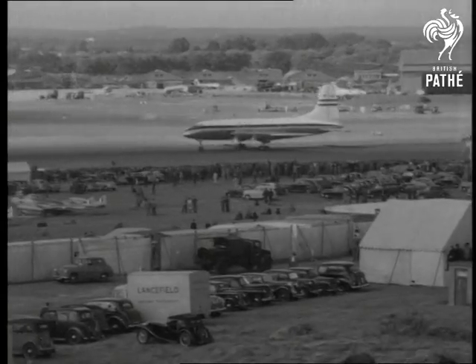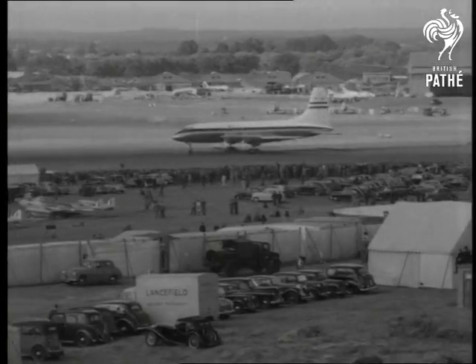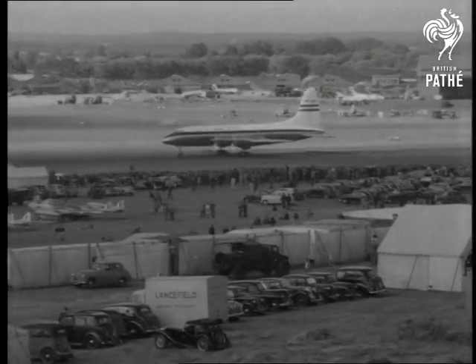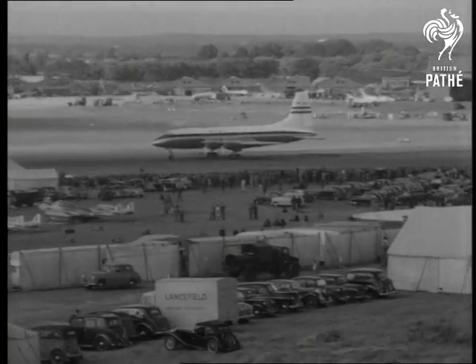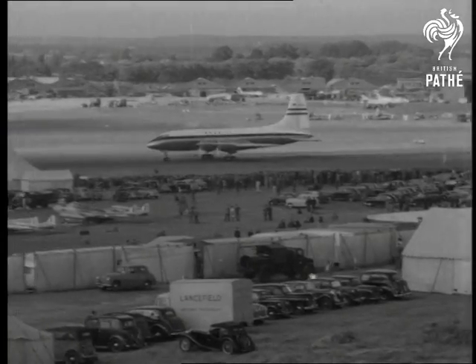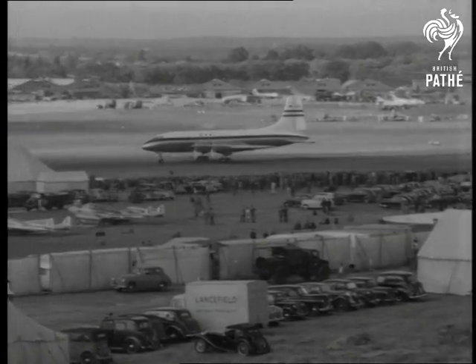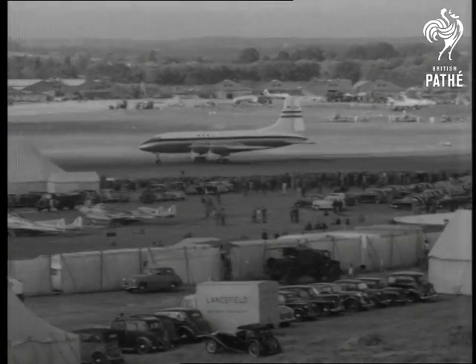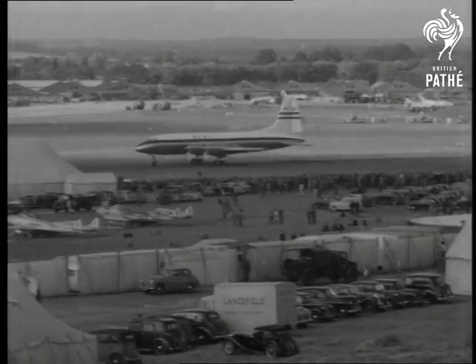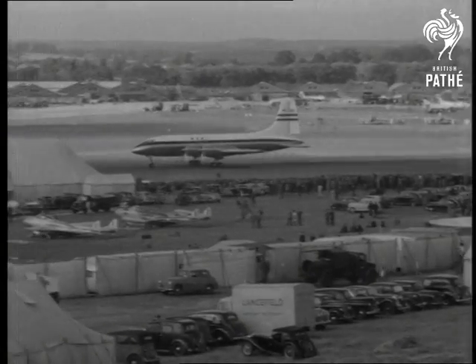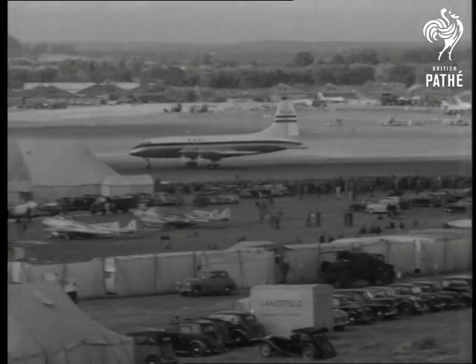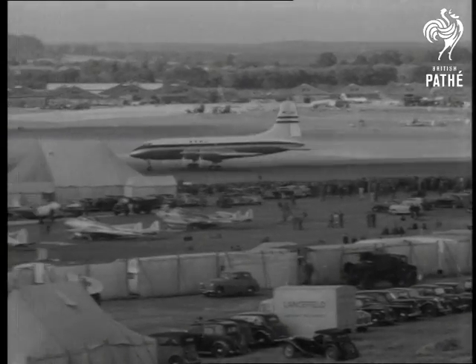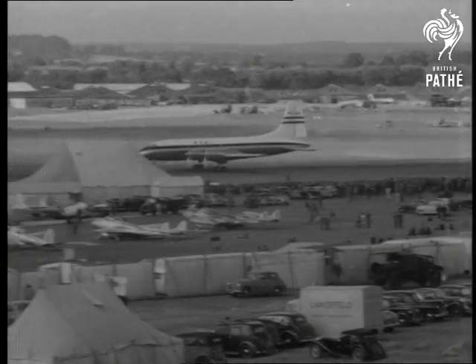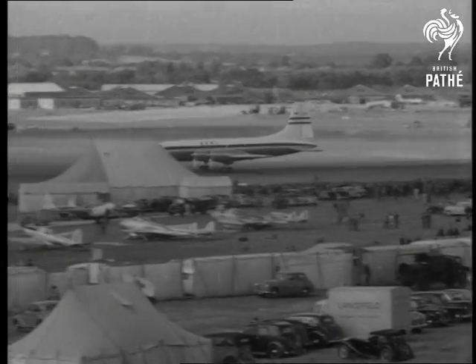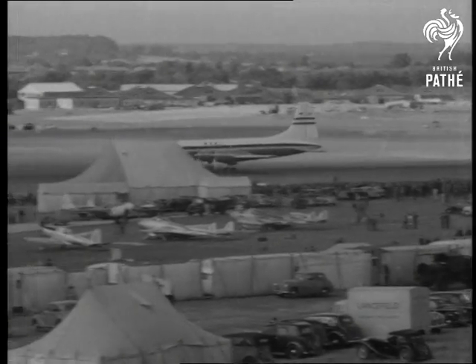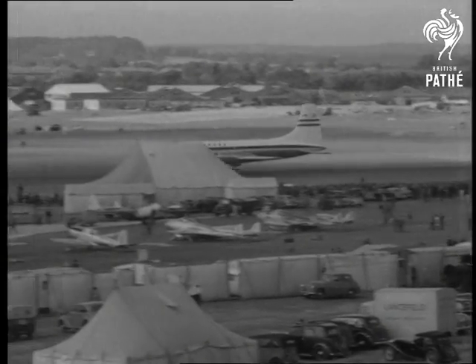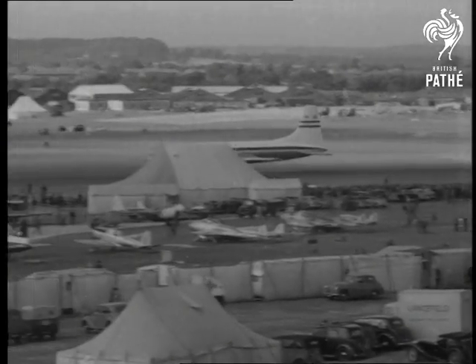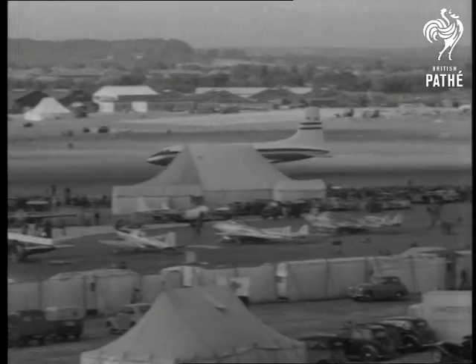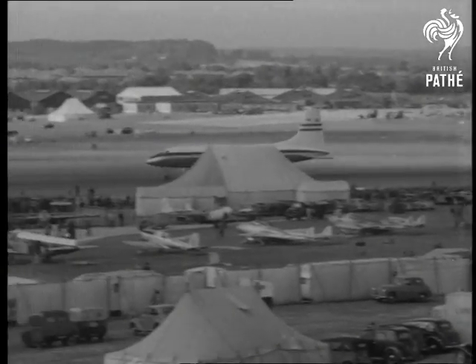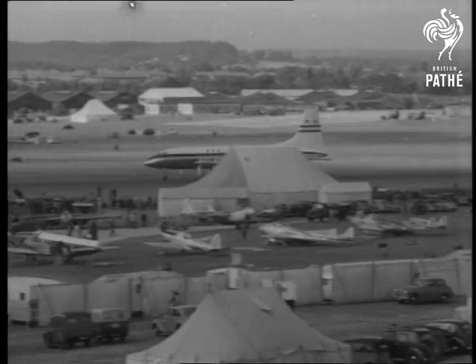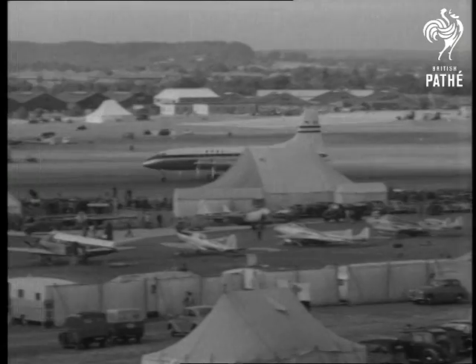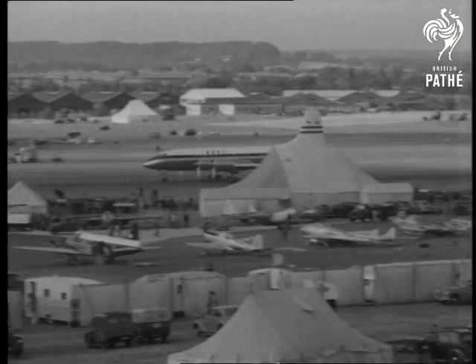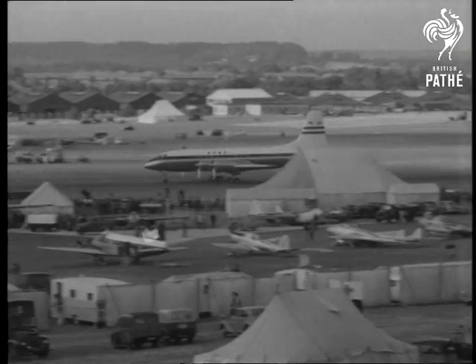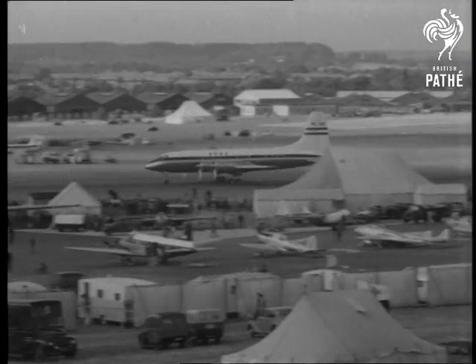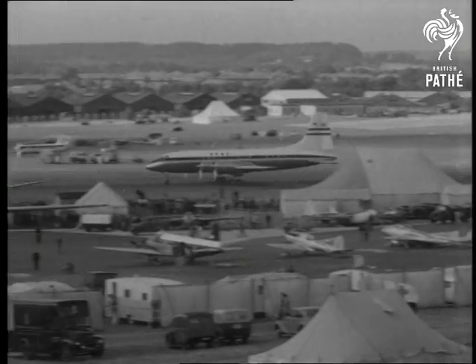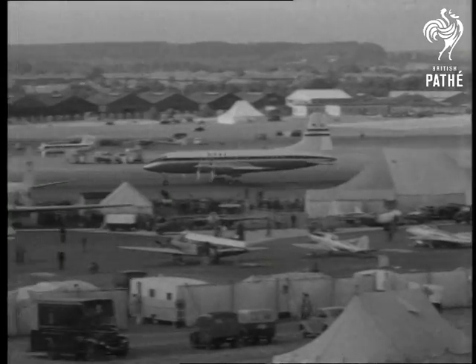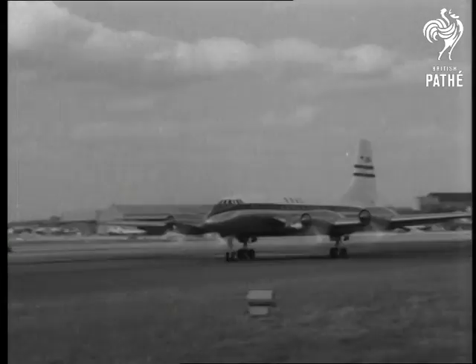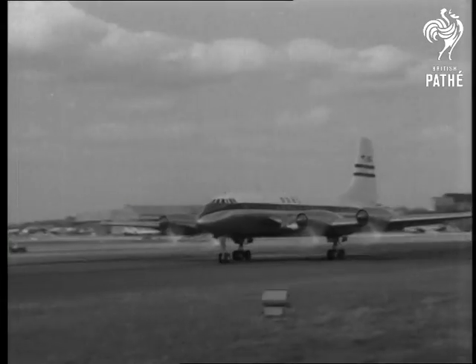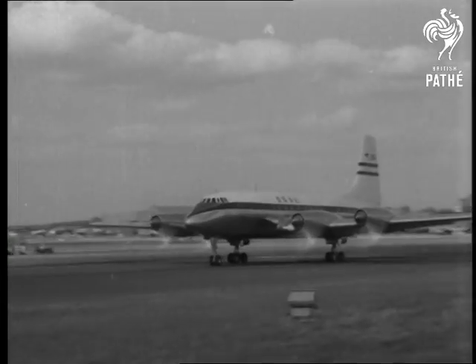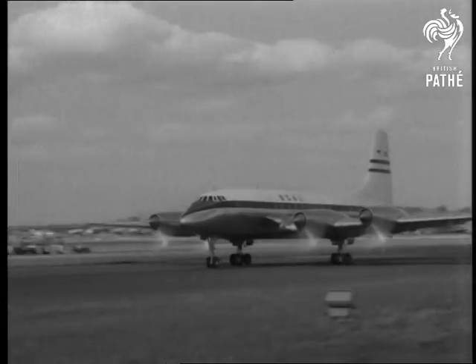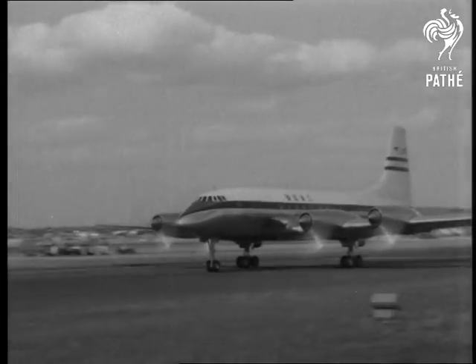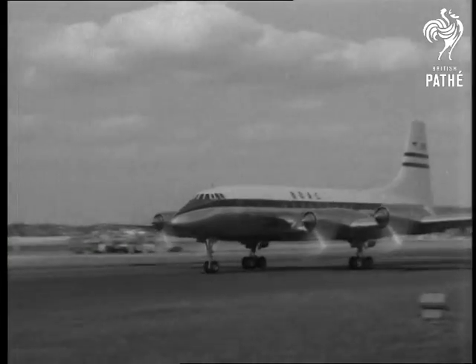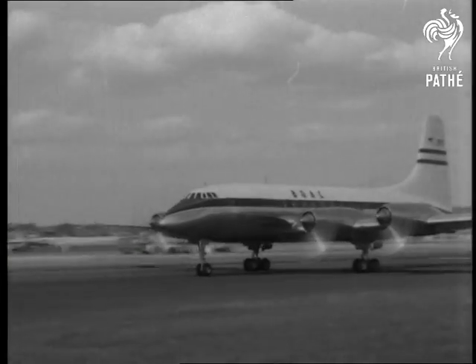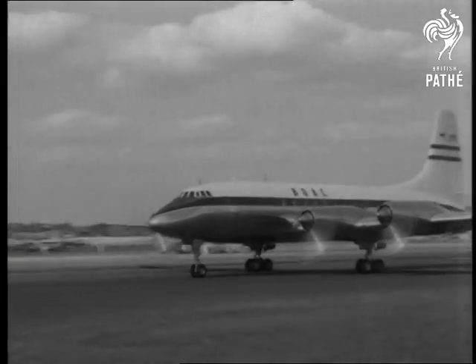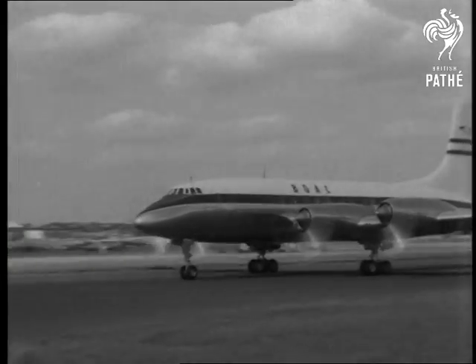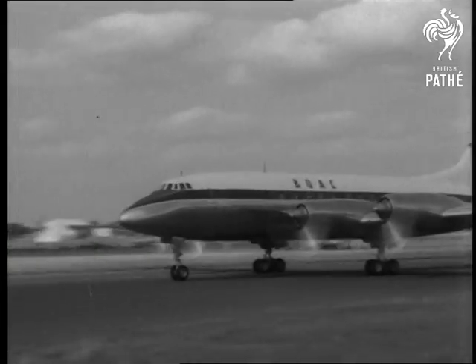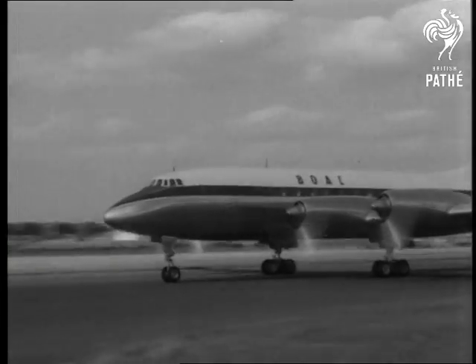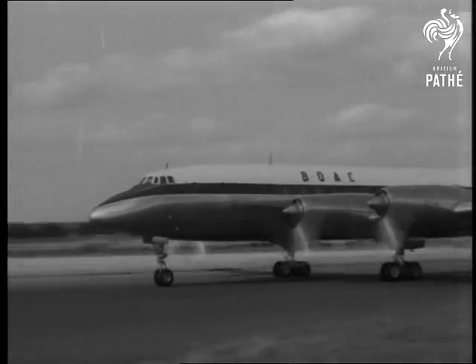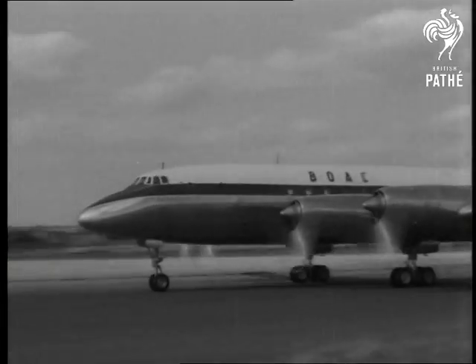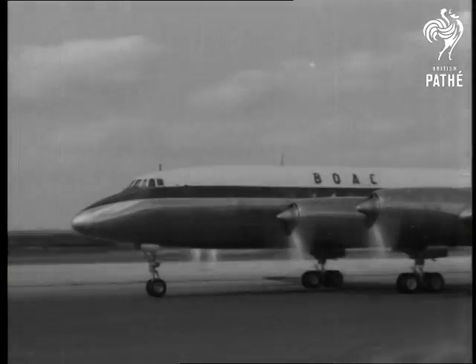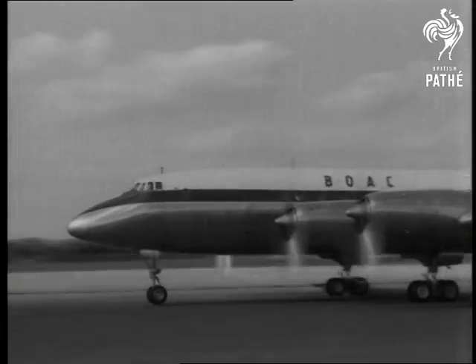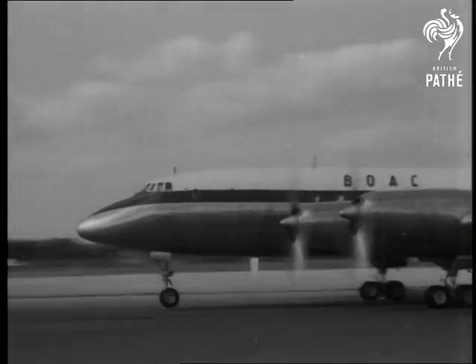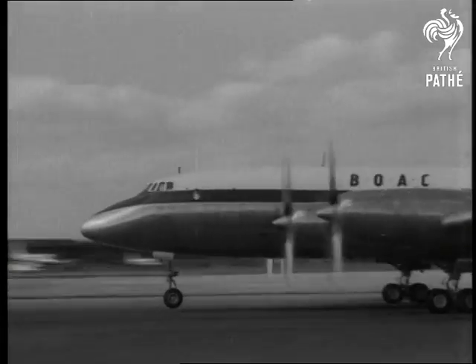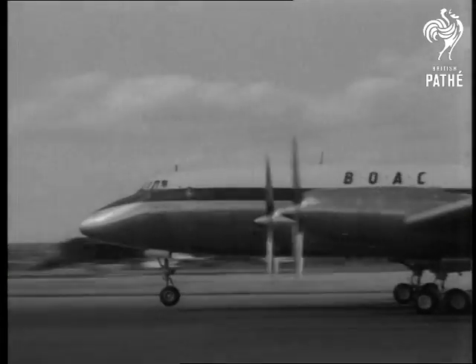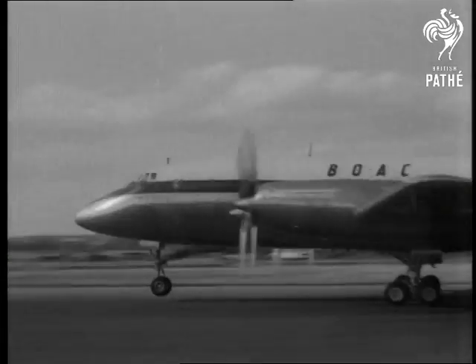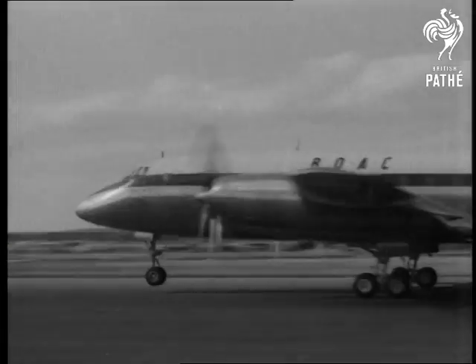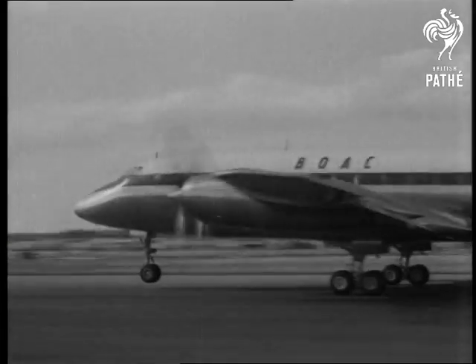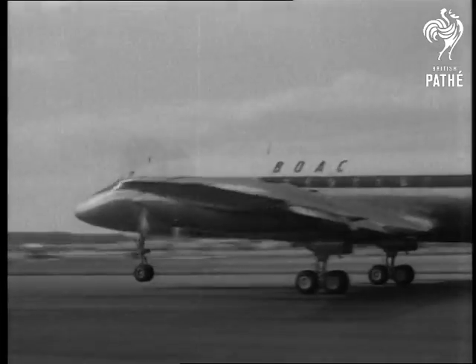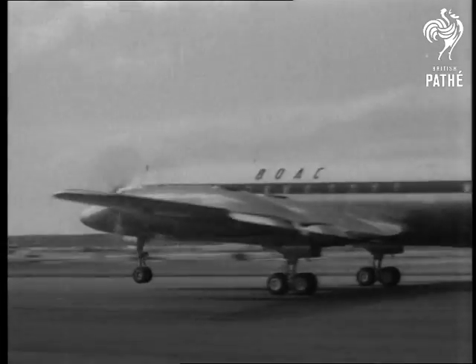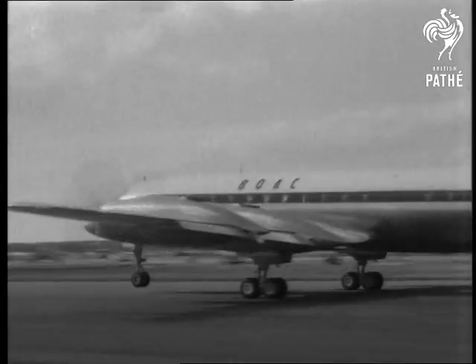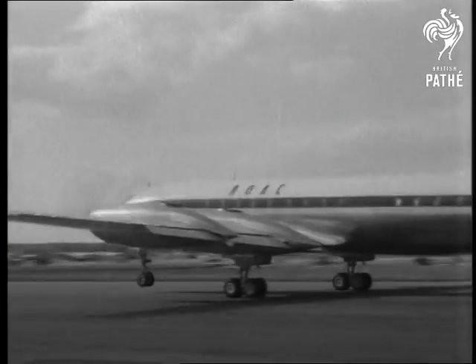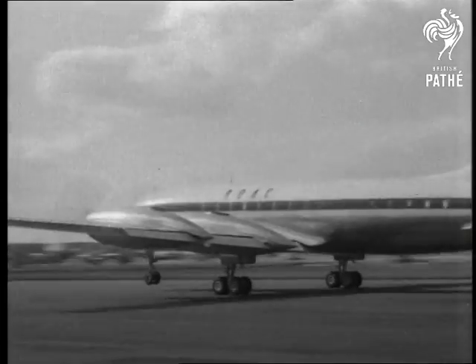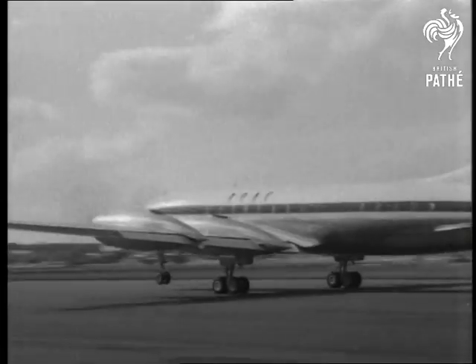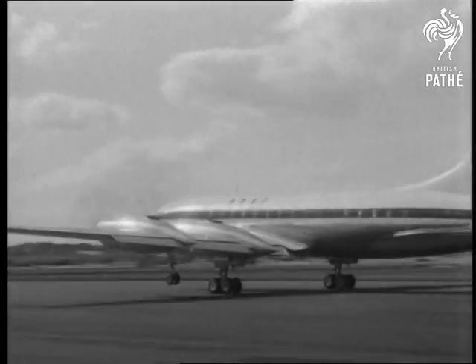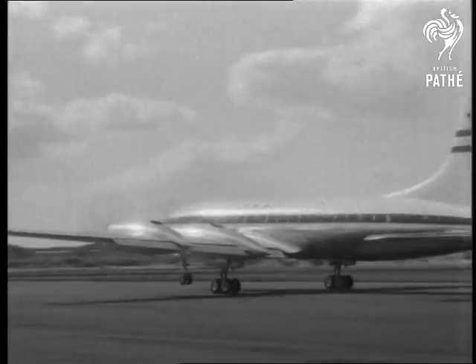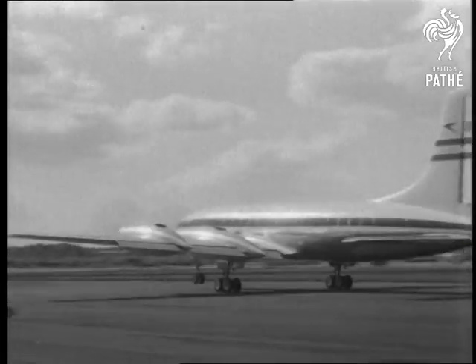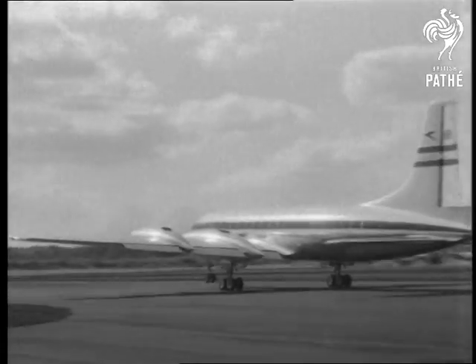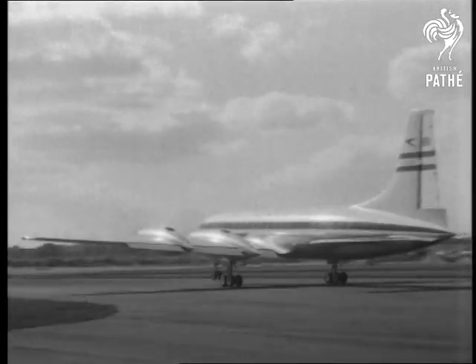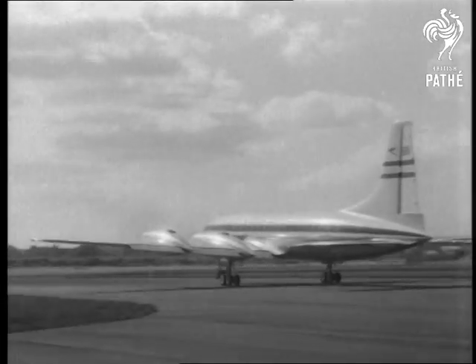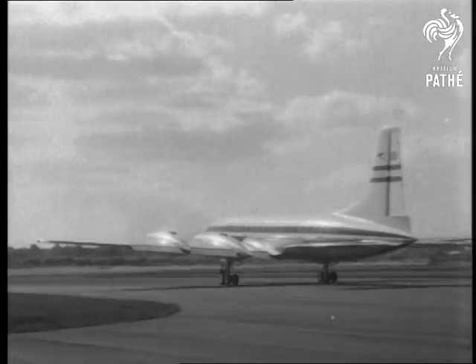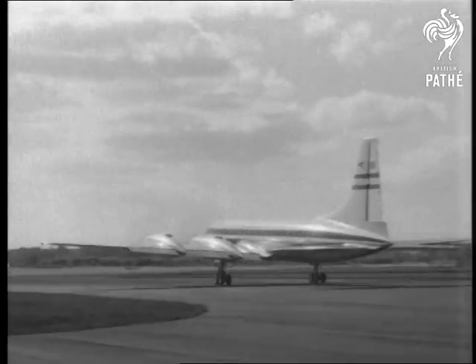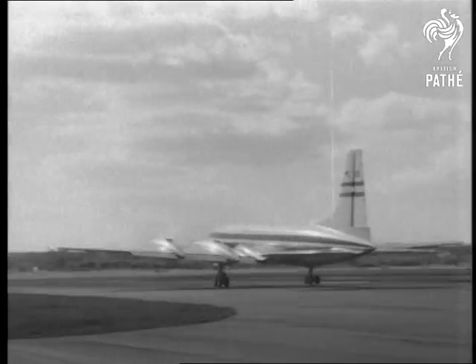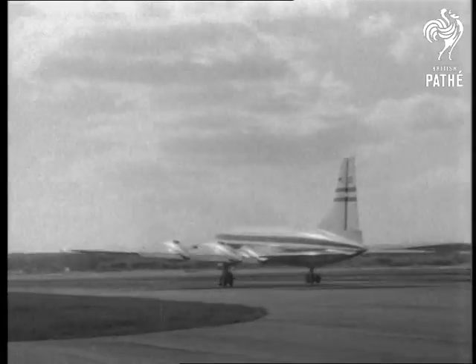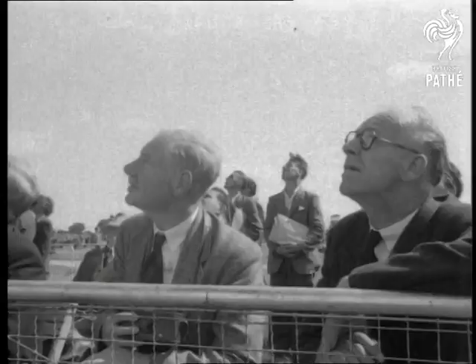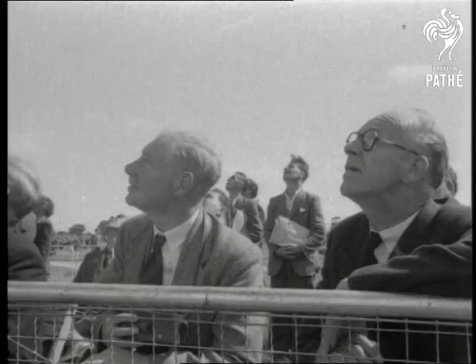Recently off the secret list is the luxury airliner, the Bristol Britannia. In the pilot's seat is Bill Pegg, the first man to fly the Brabazon.